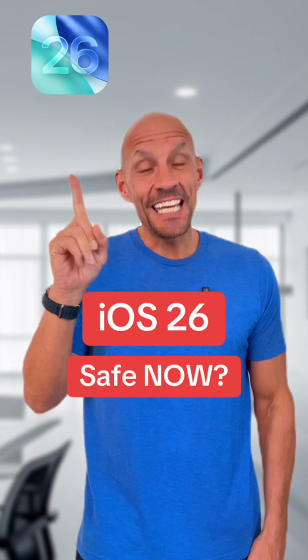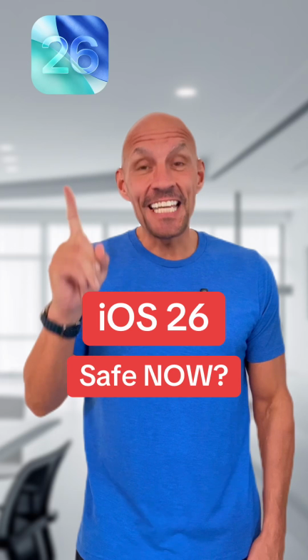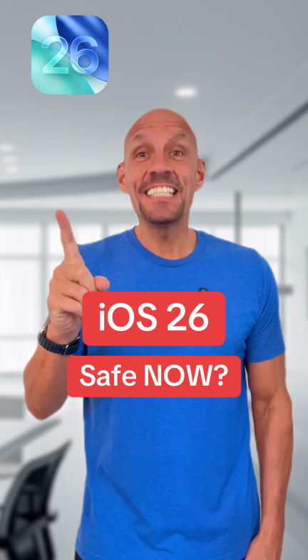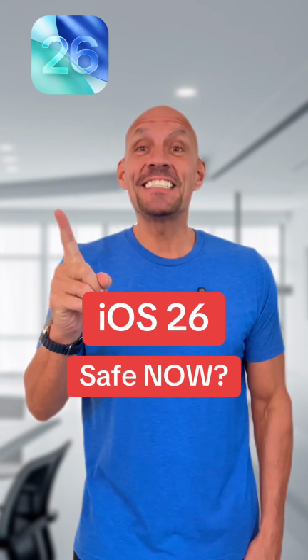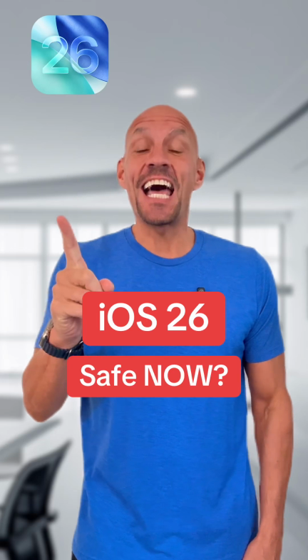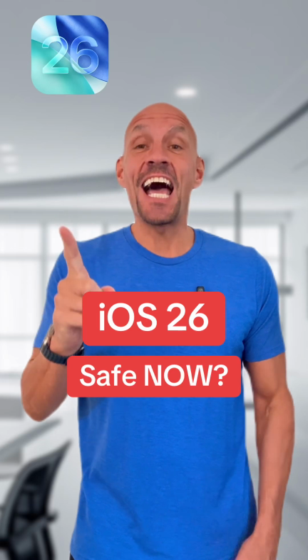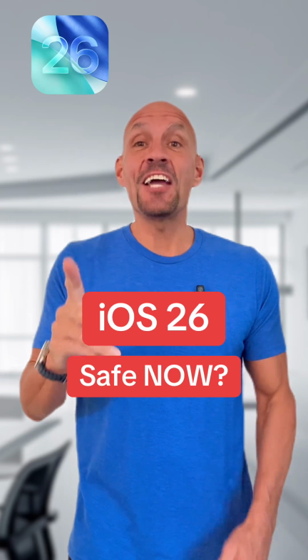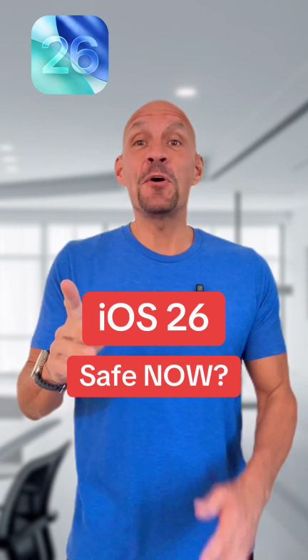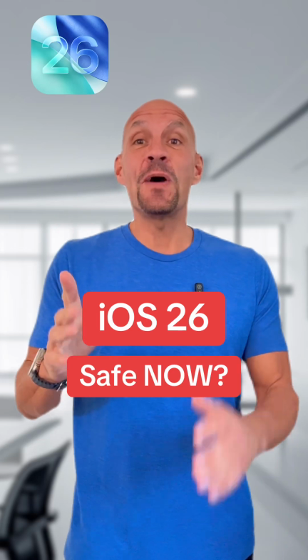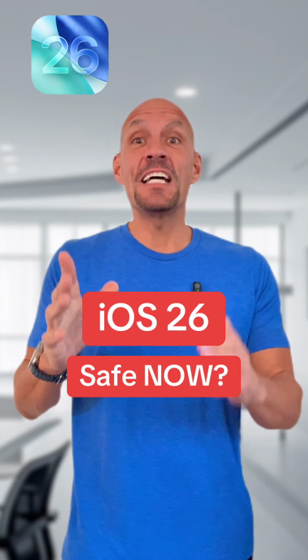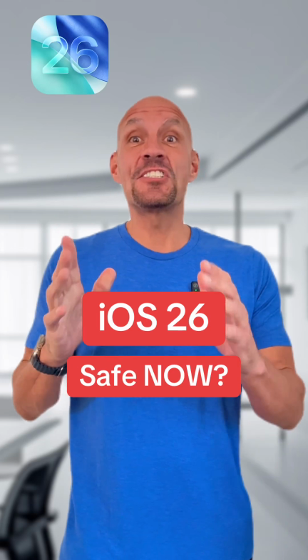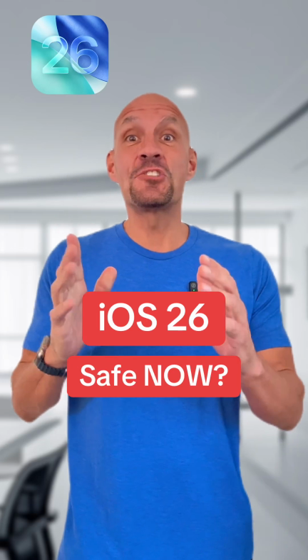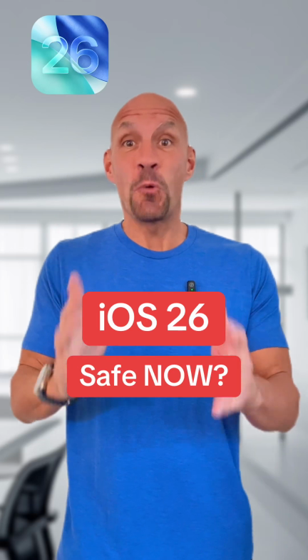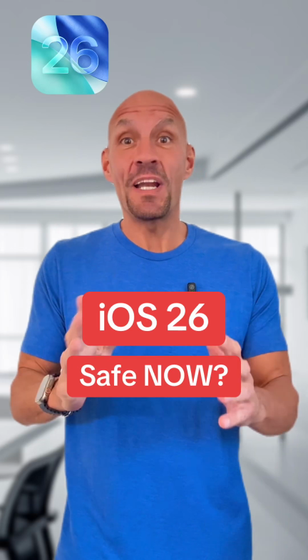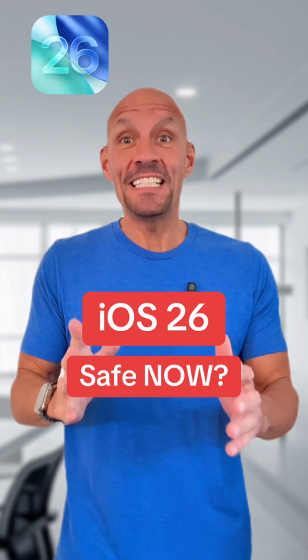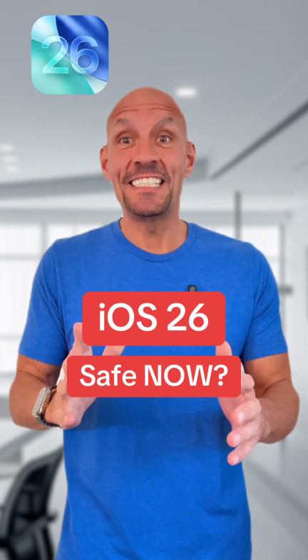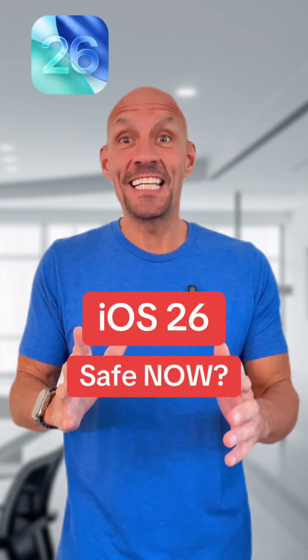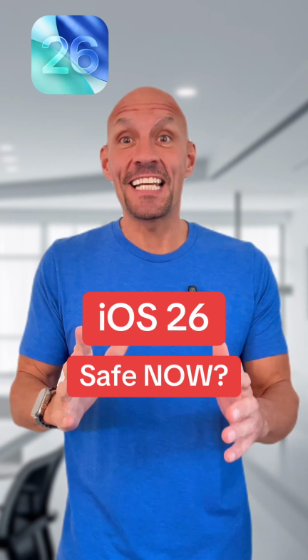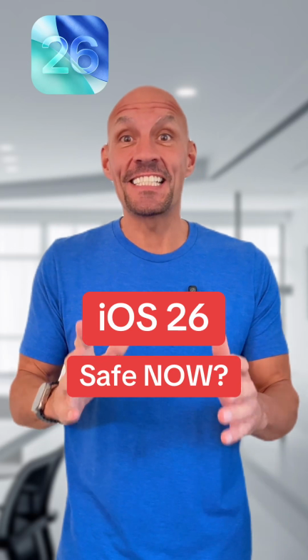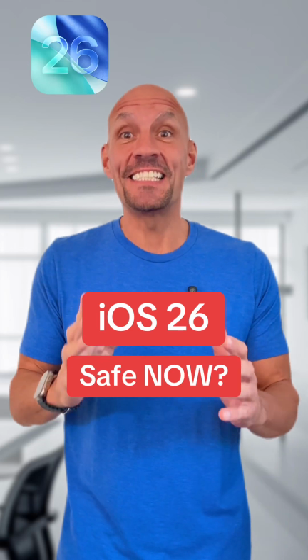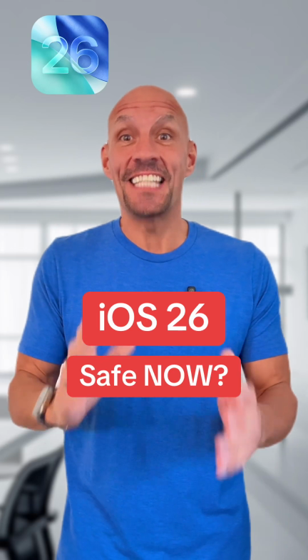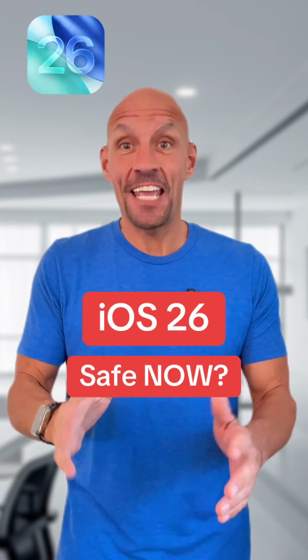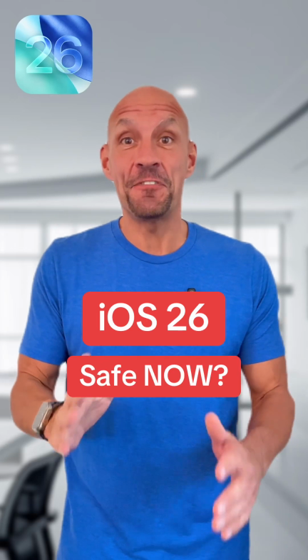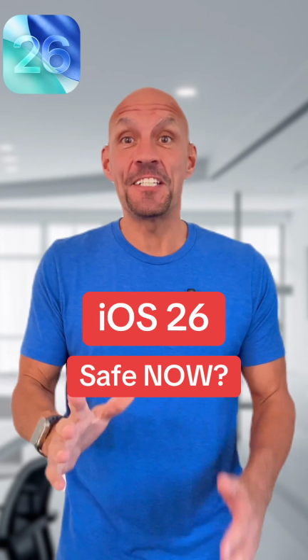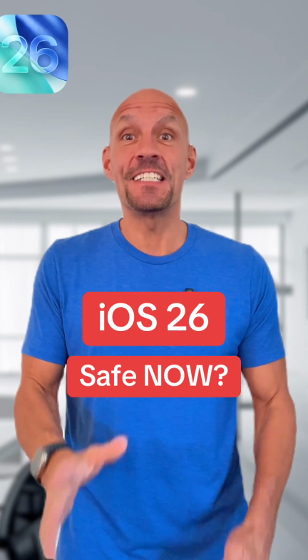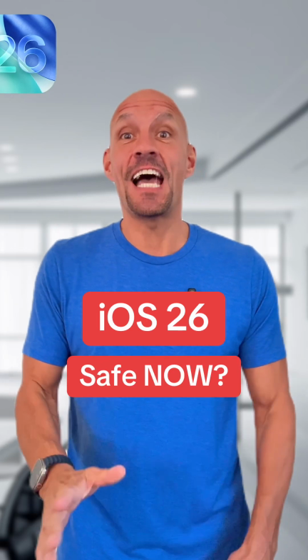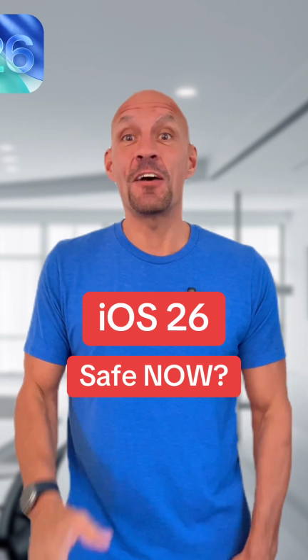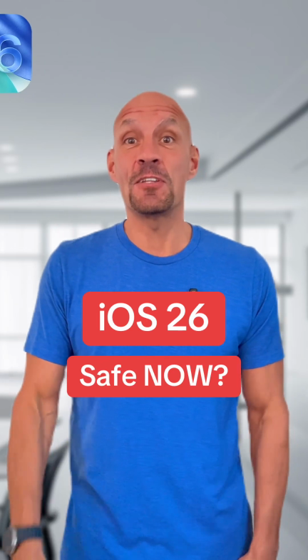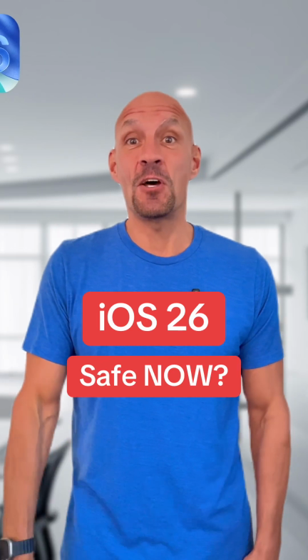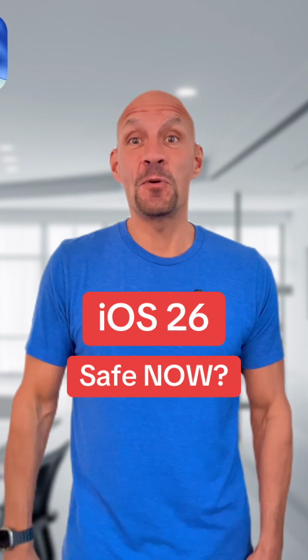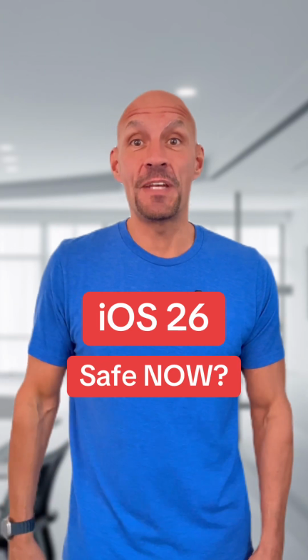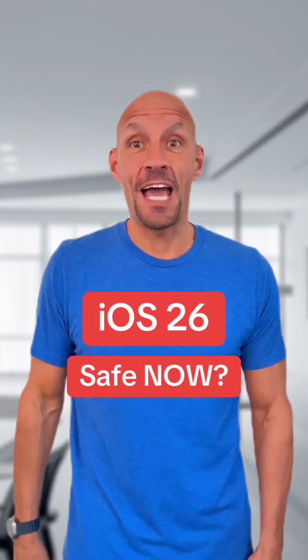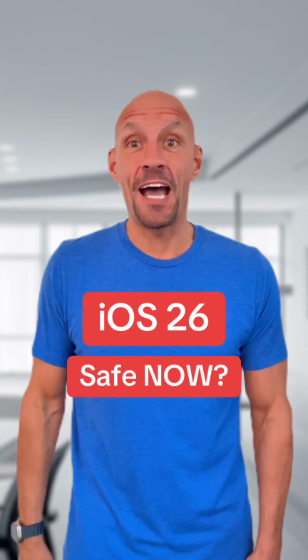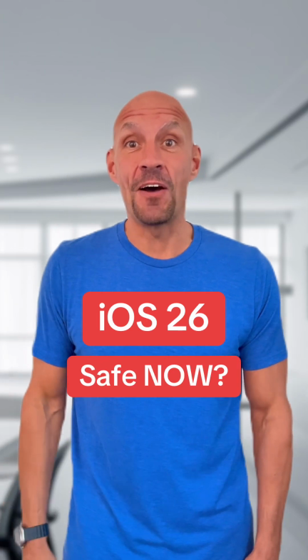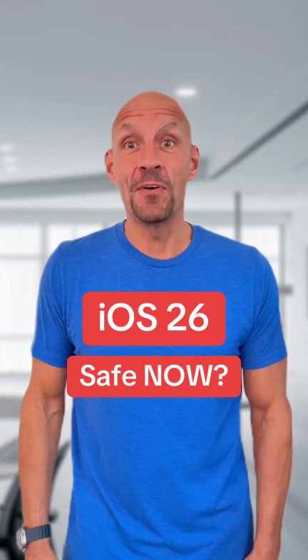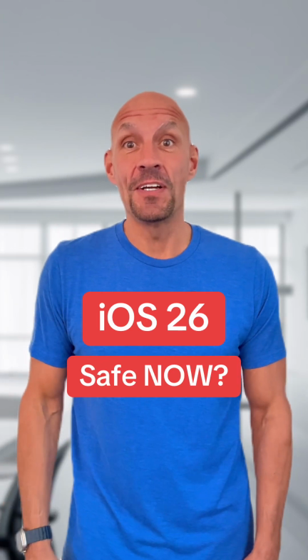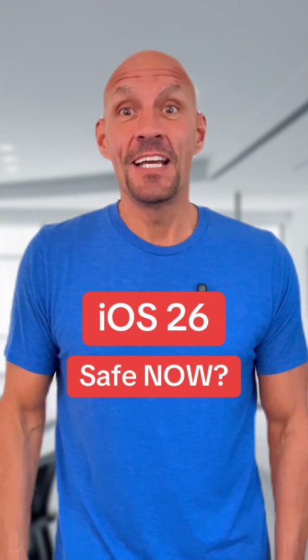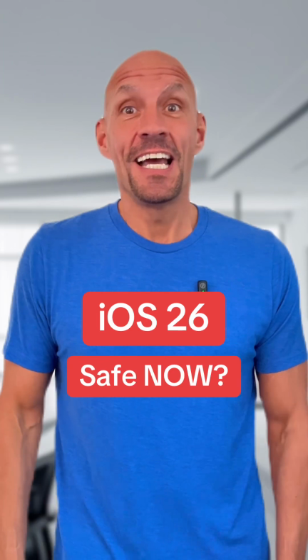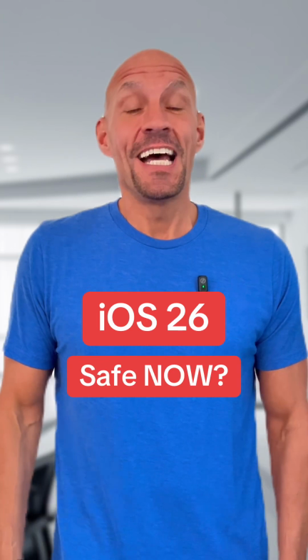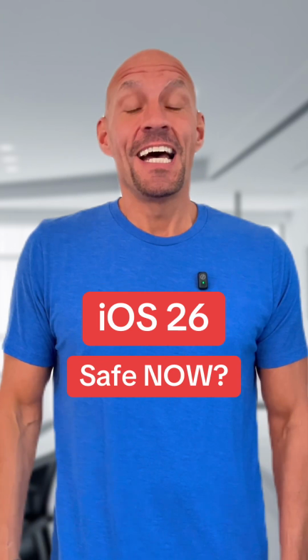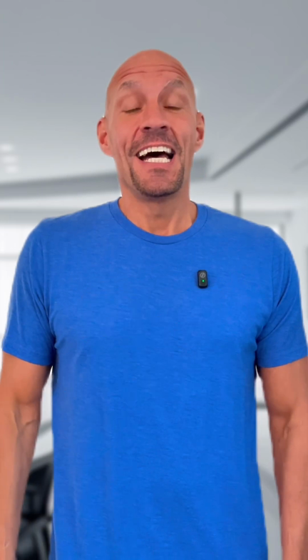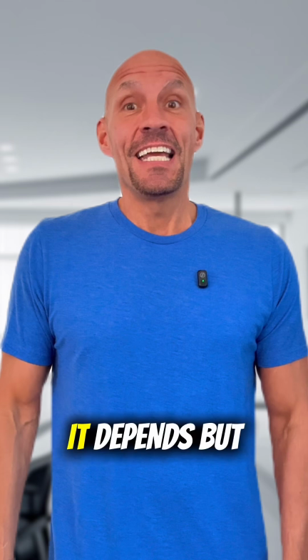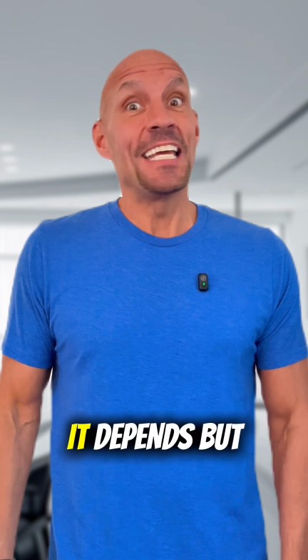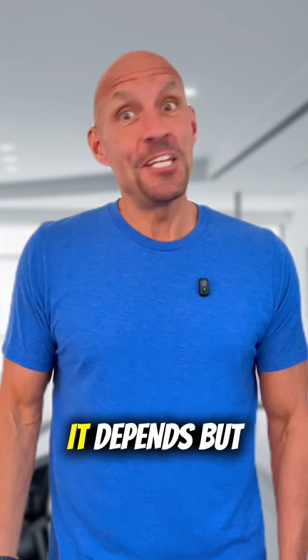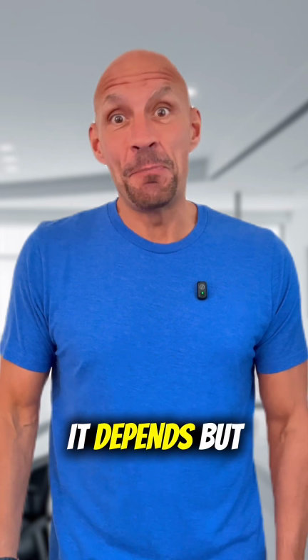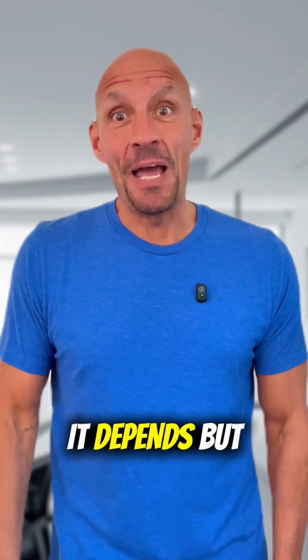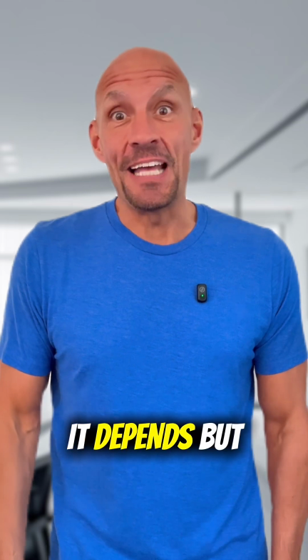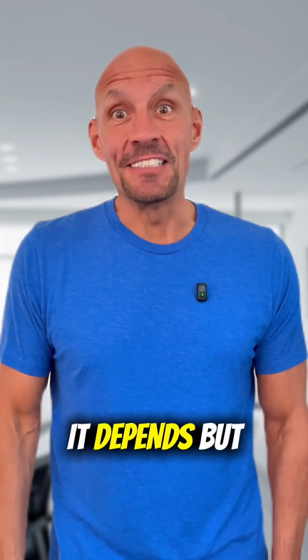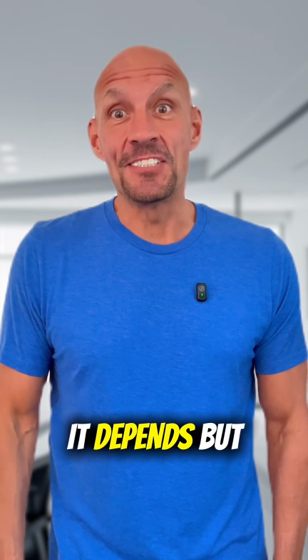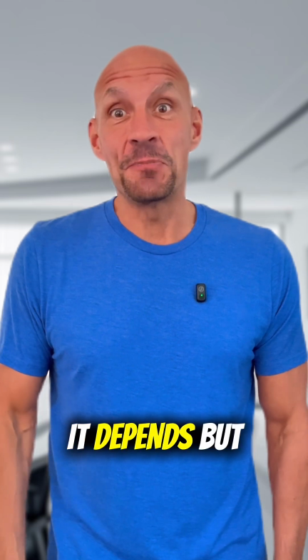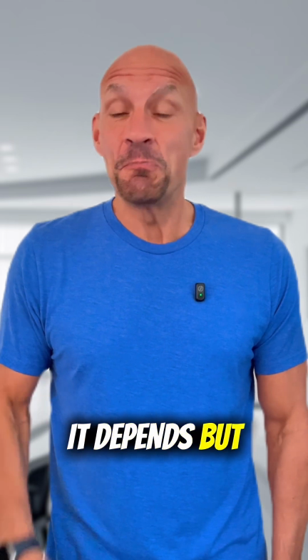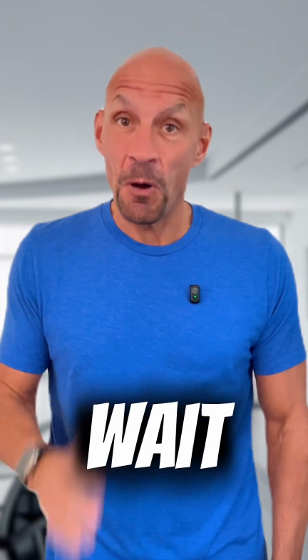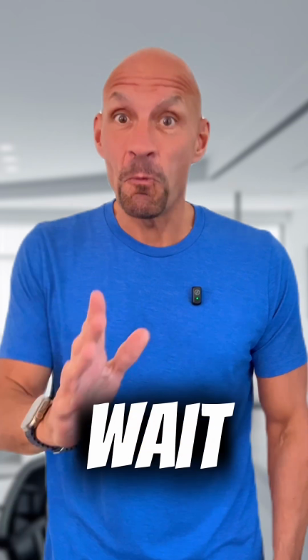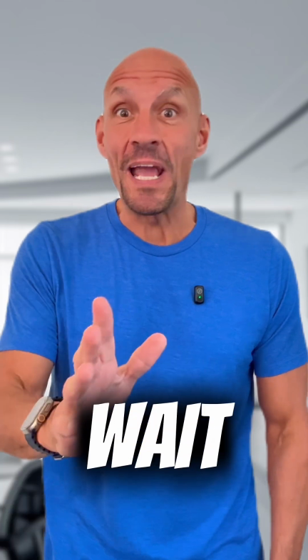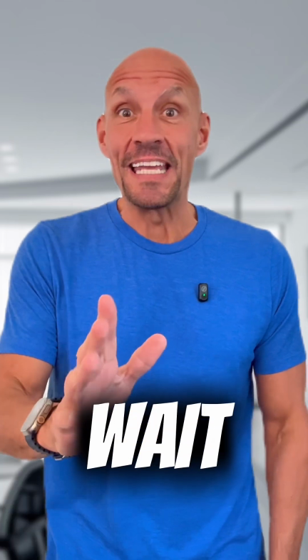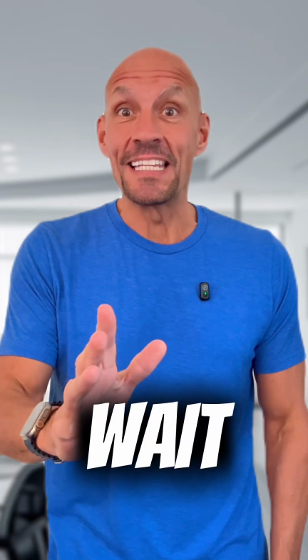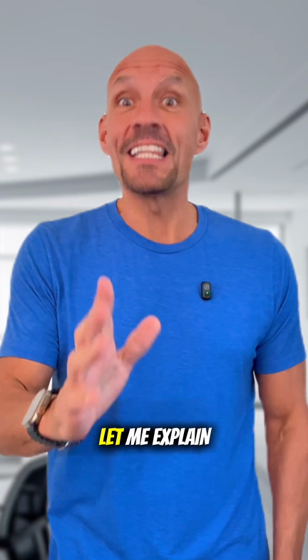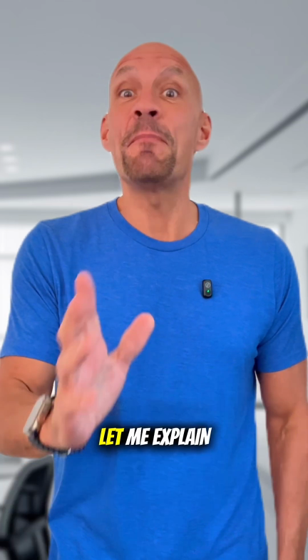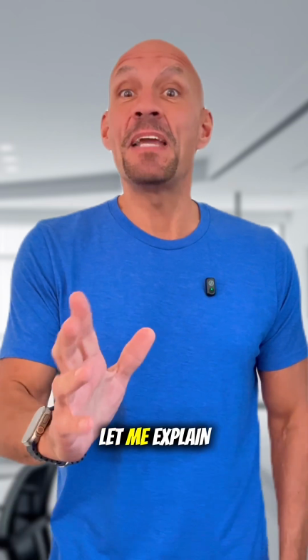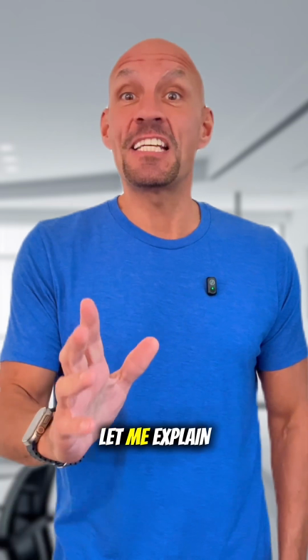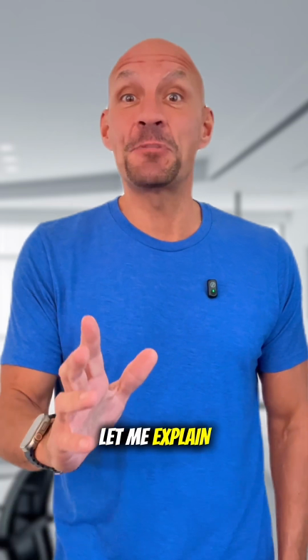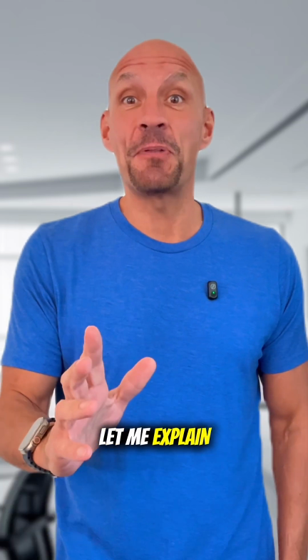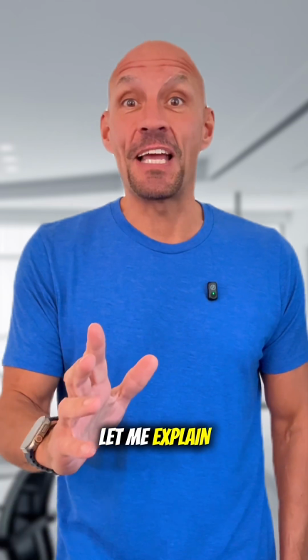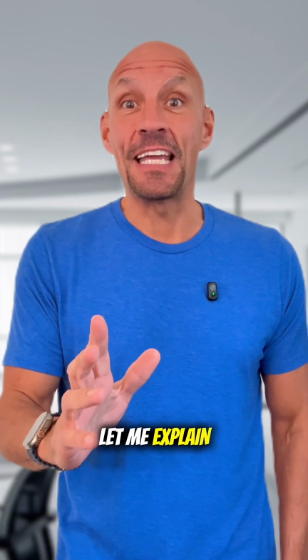Is iOS 26 safe to download now? It depends, but let me explain.